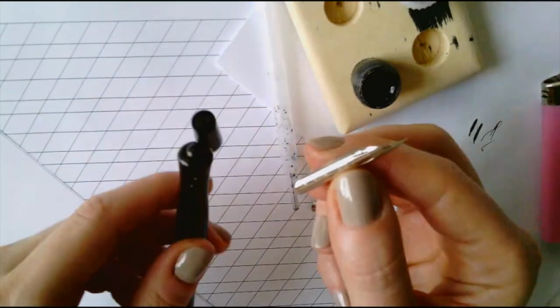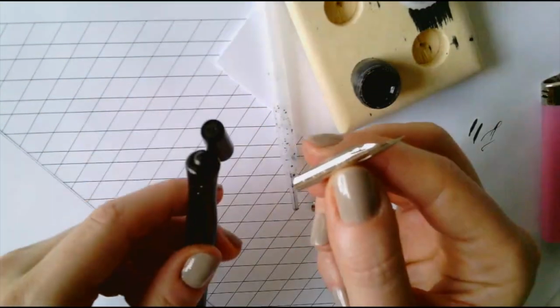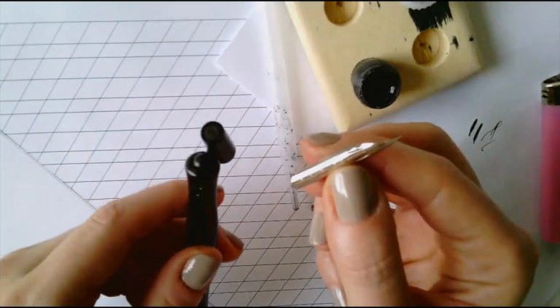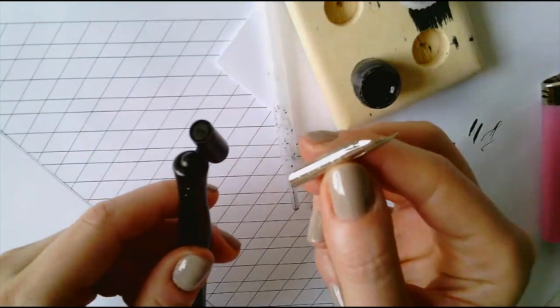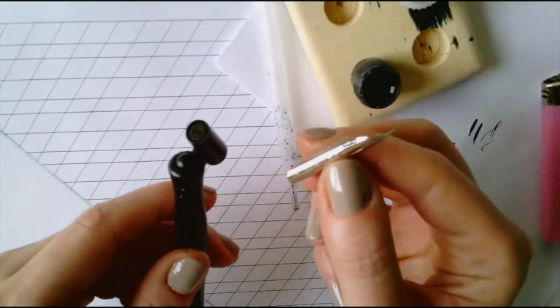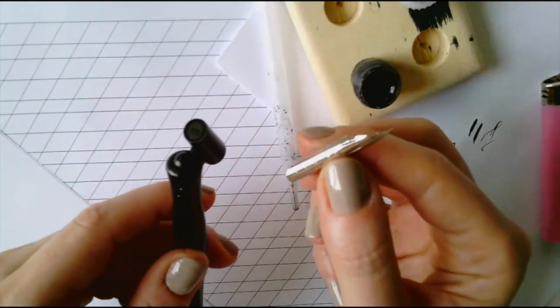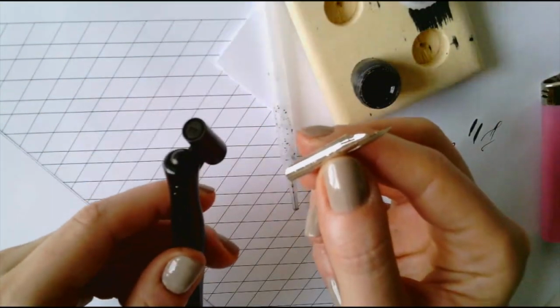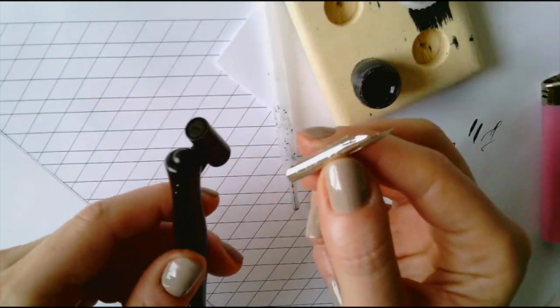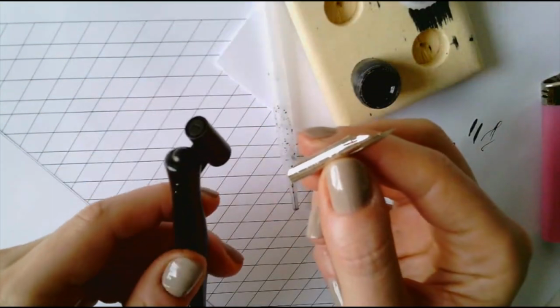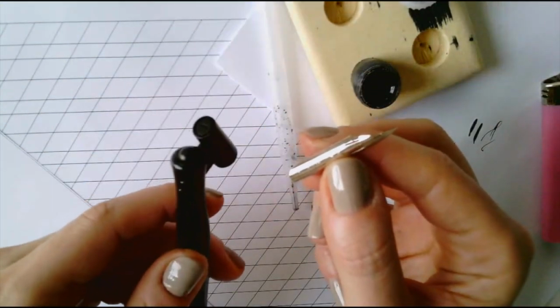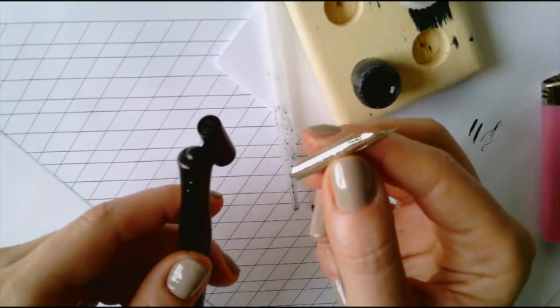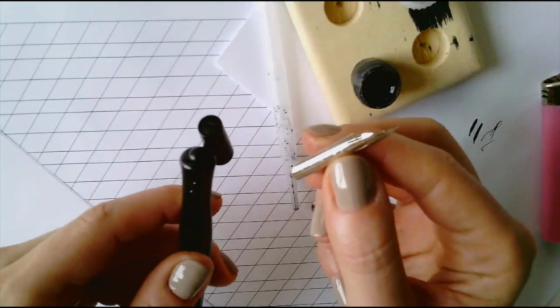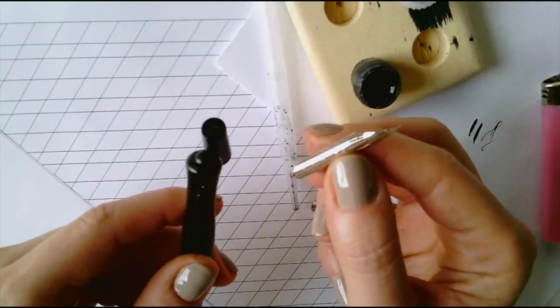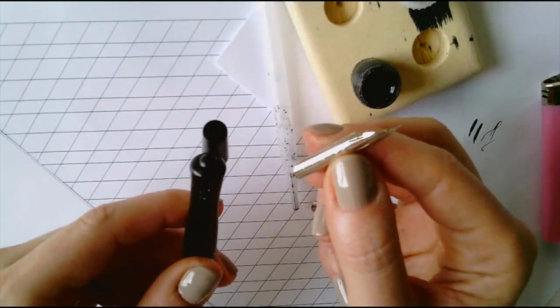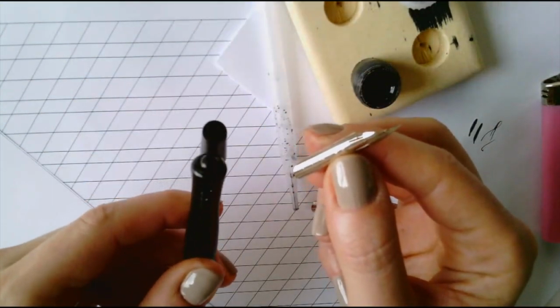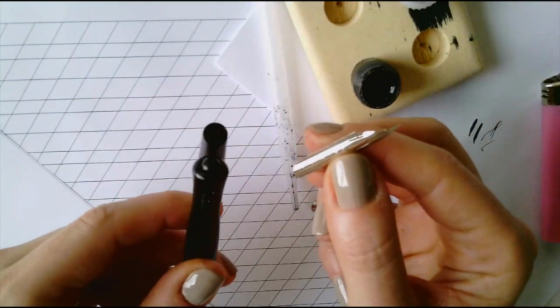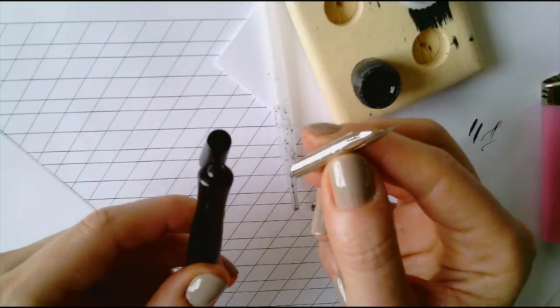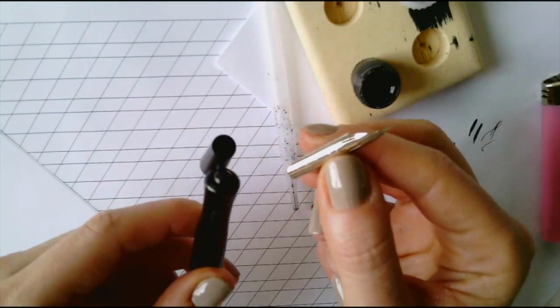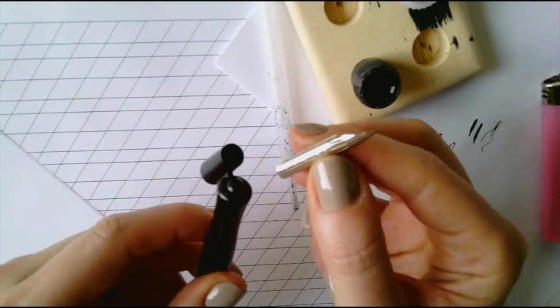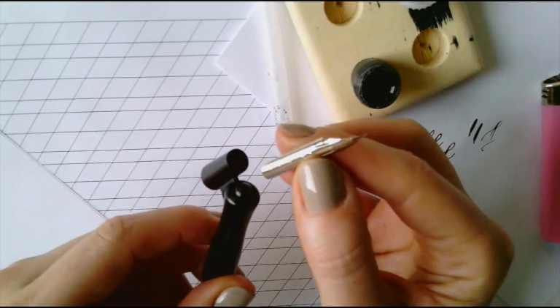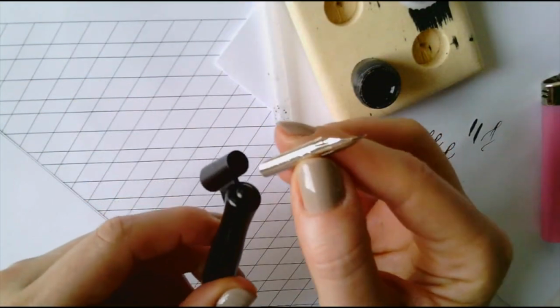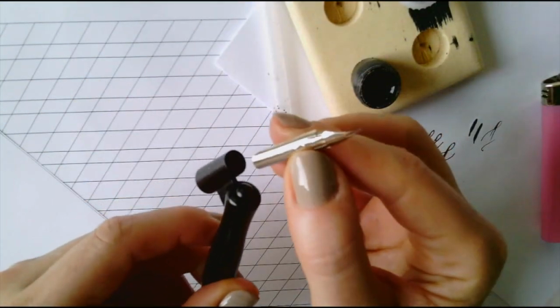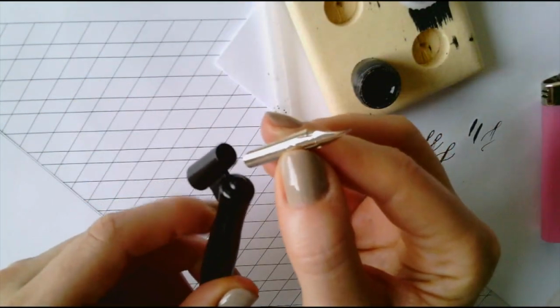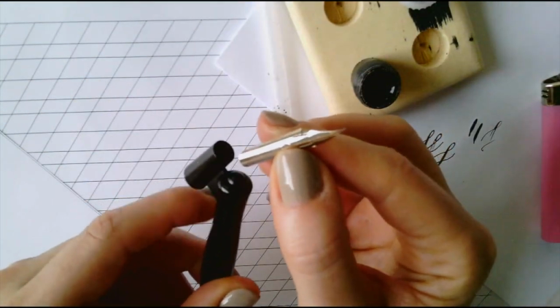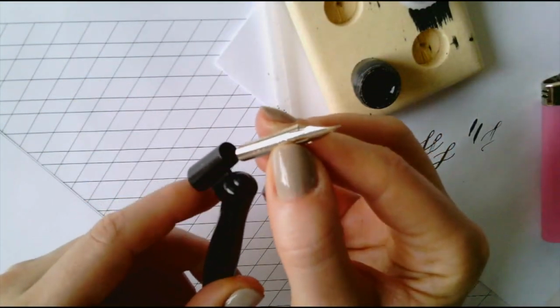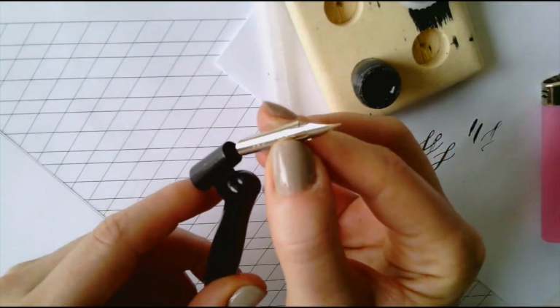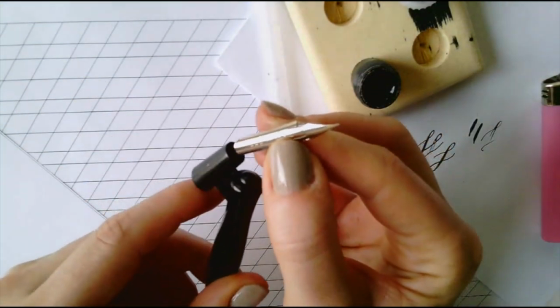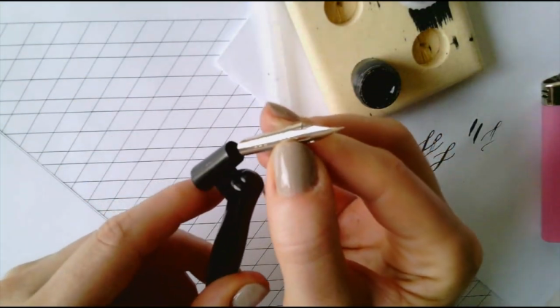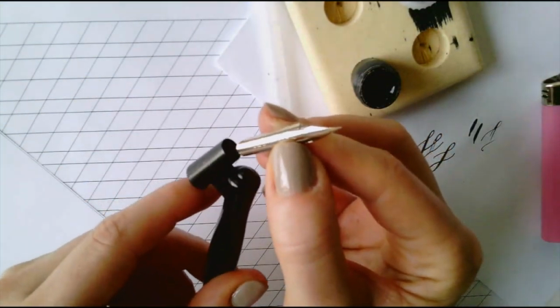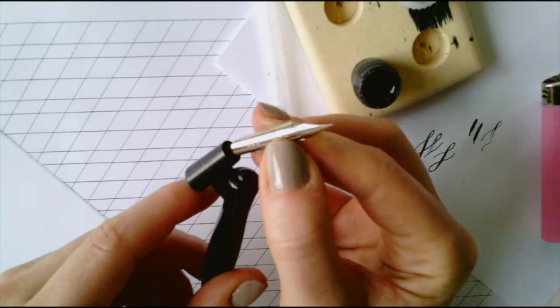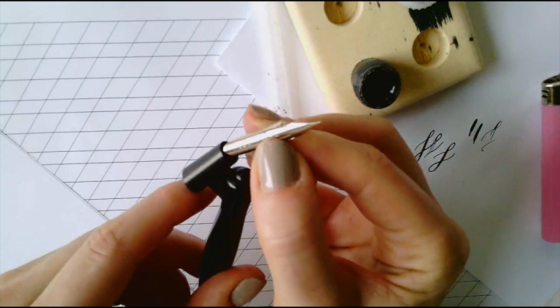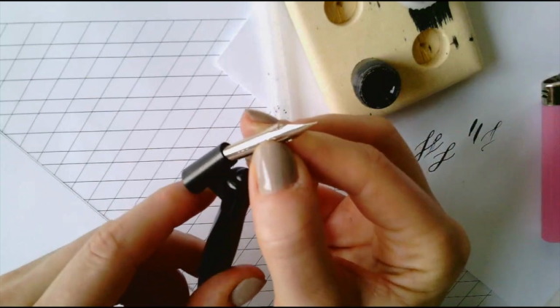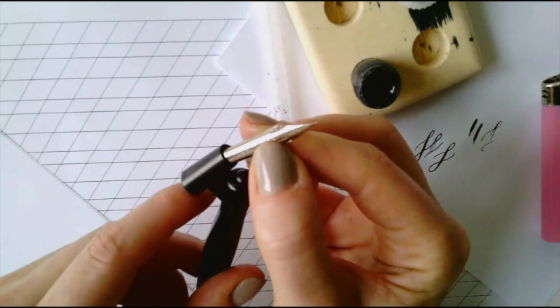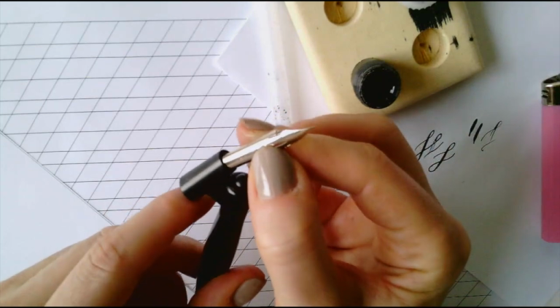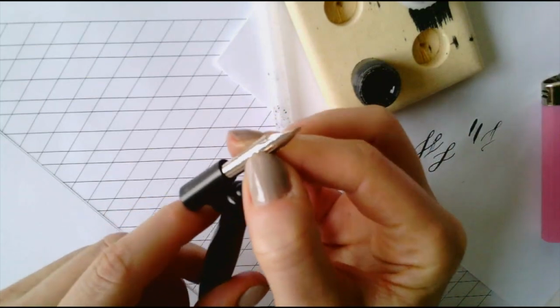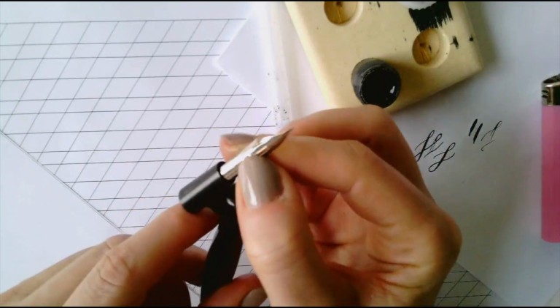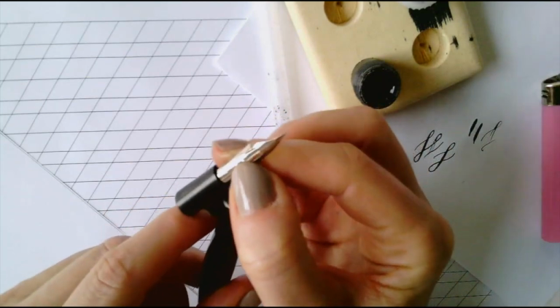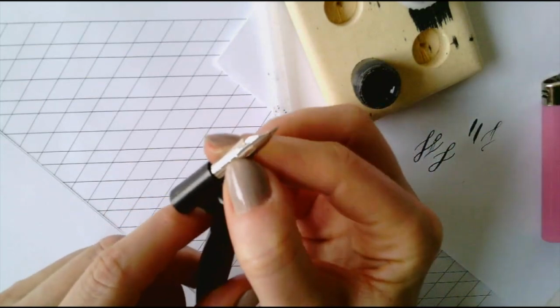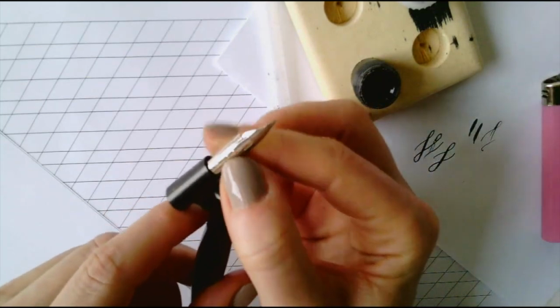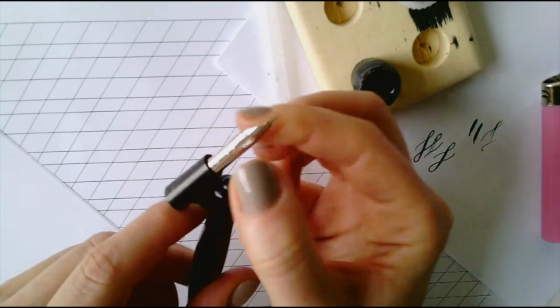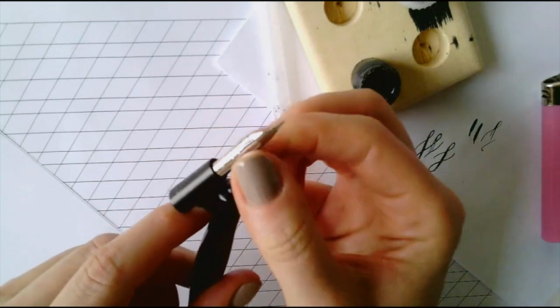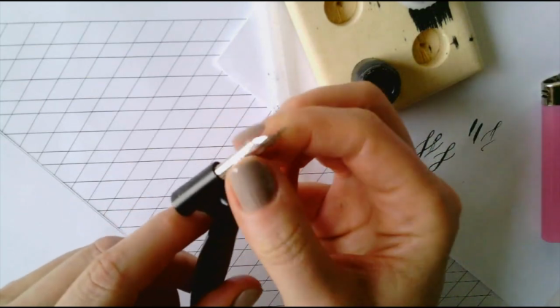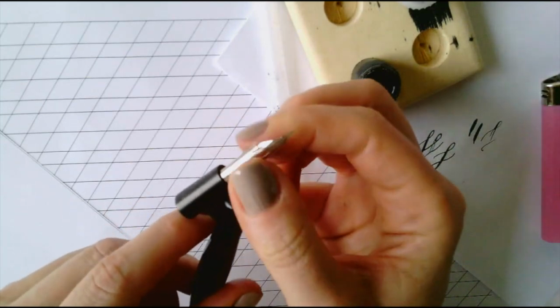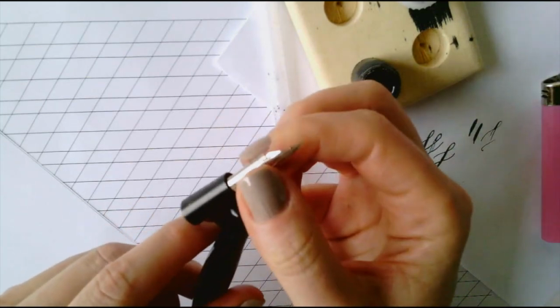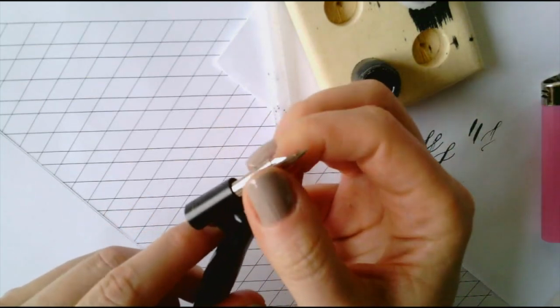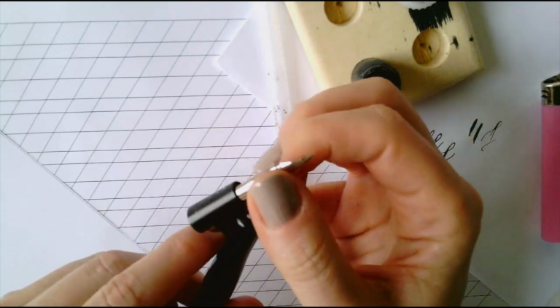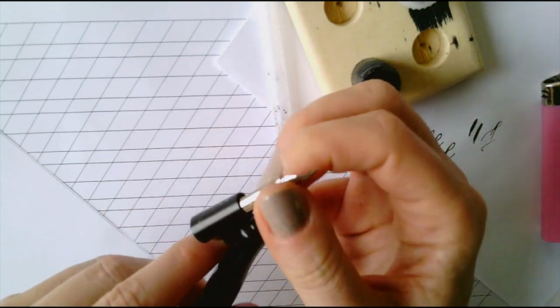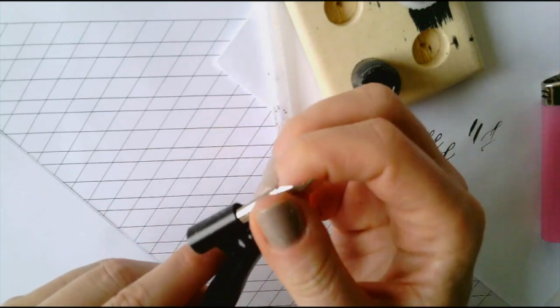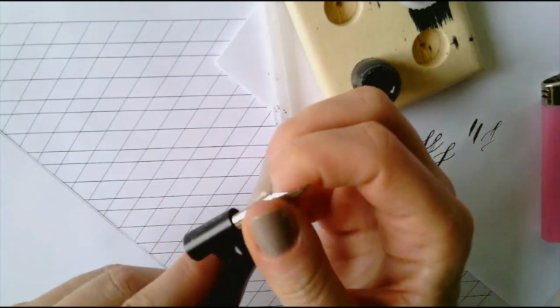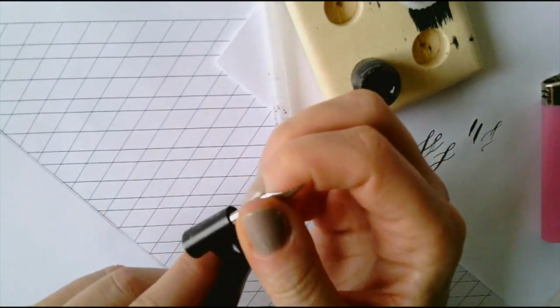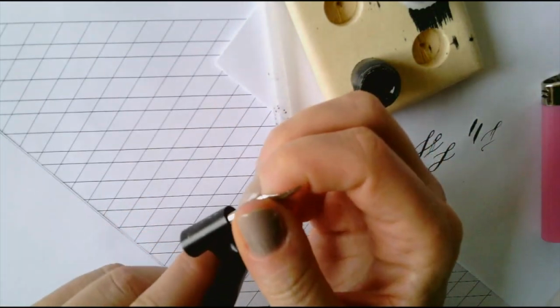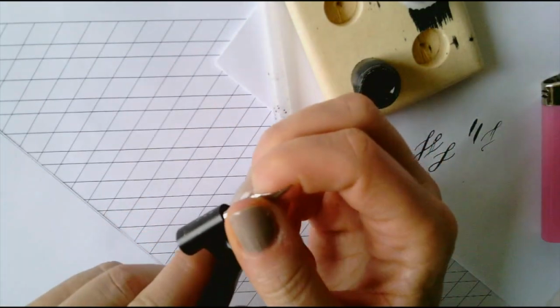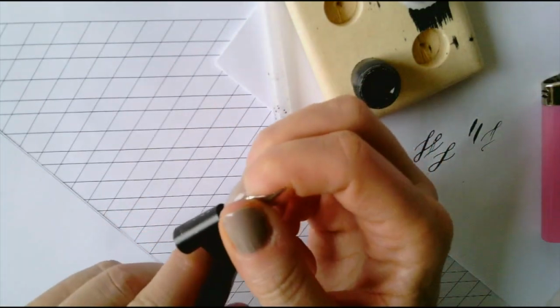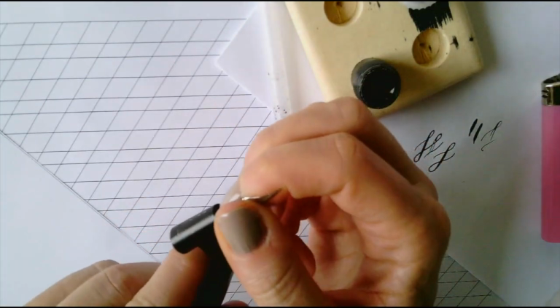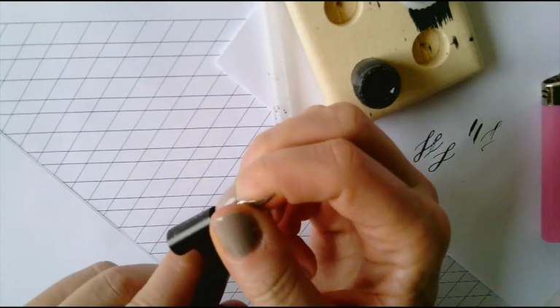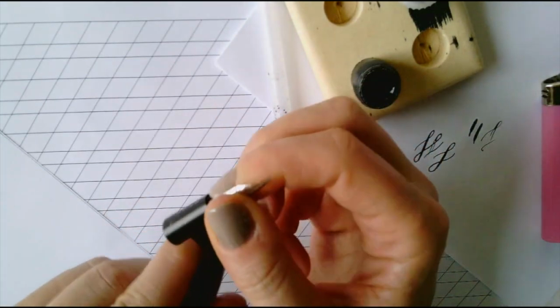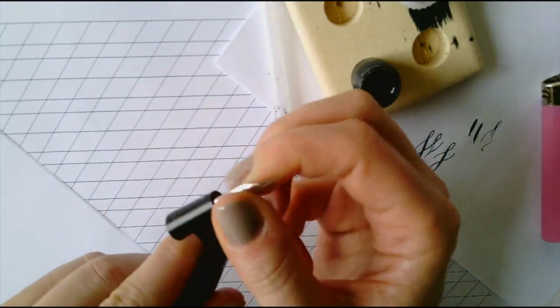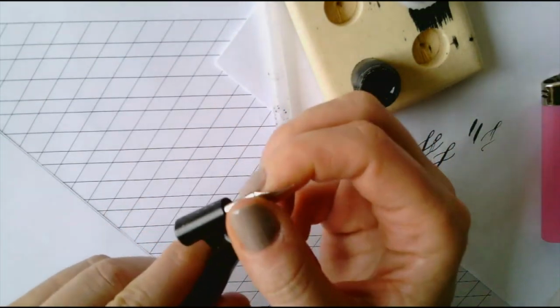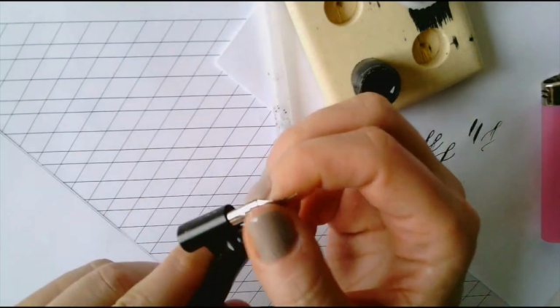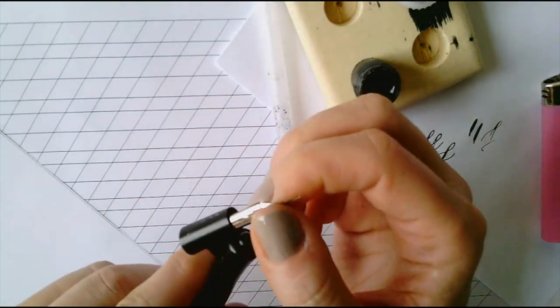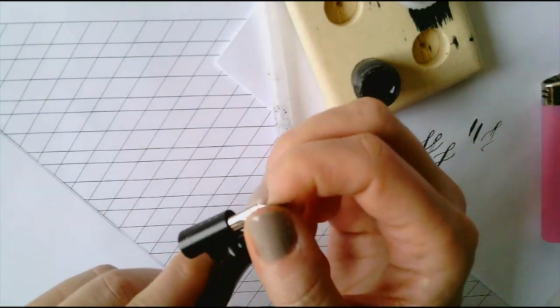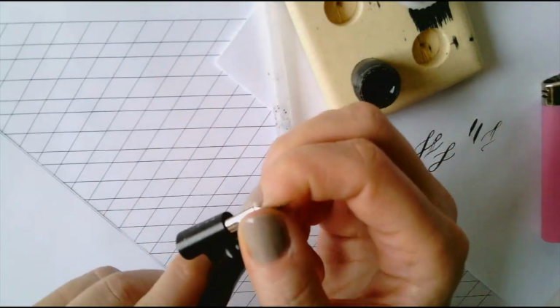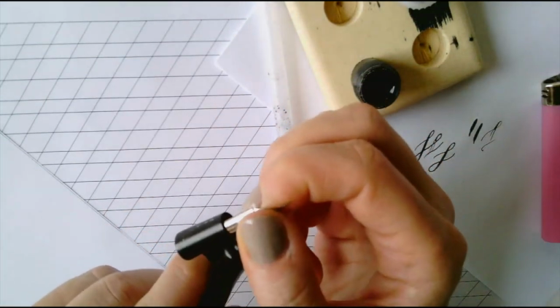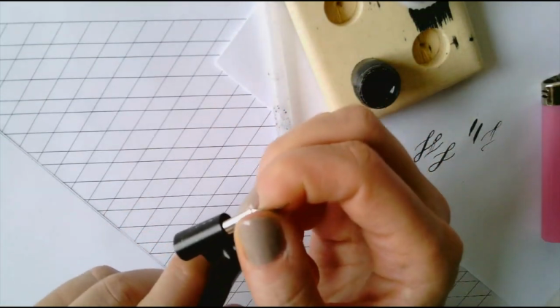Place your nib into your pen holder and make sure the nib points downward in a way that it will hit the paper evenly on both tines.